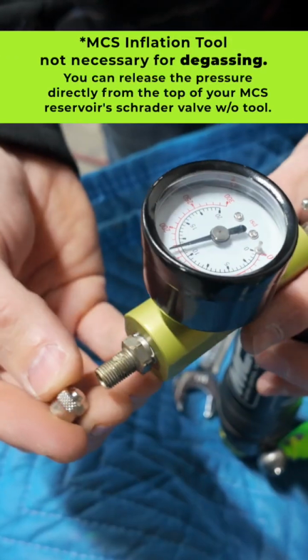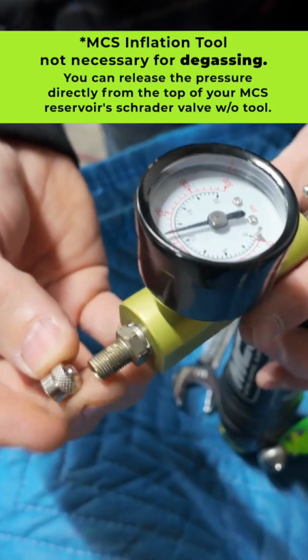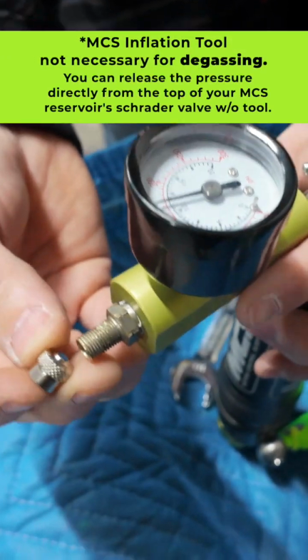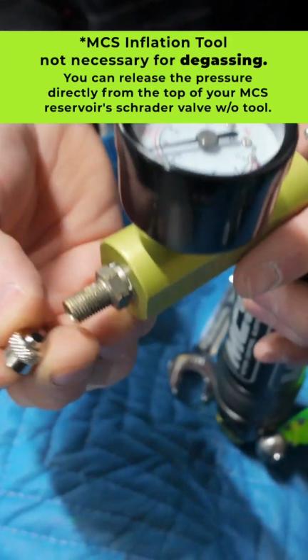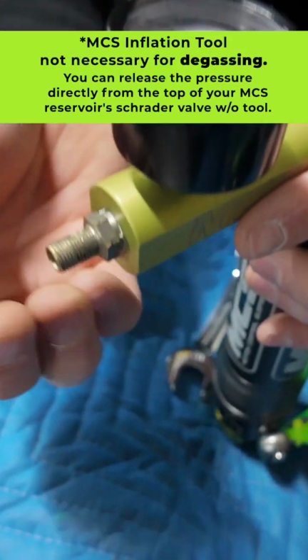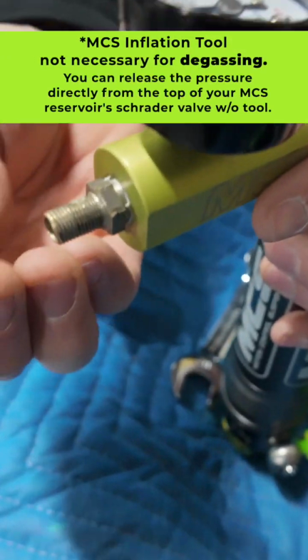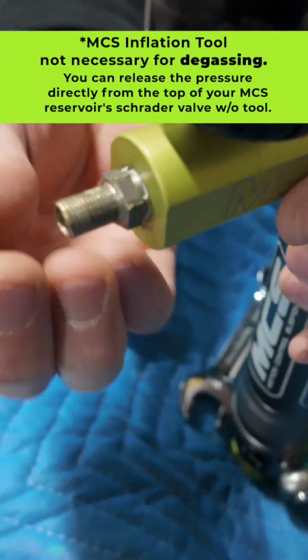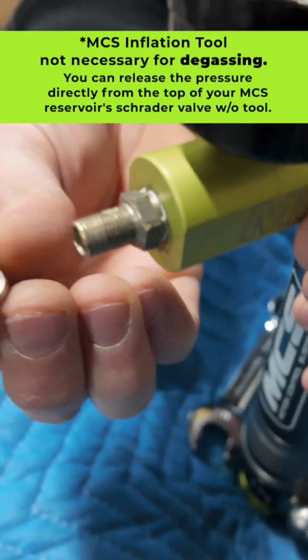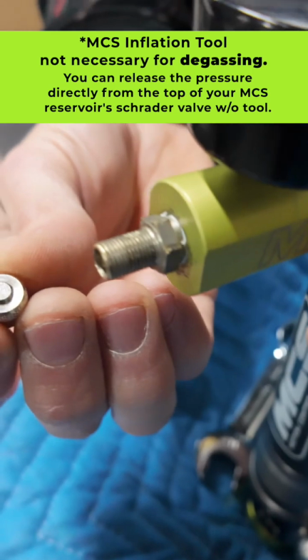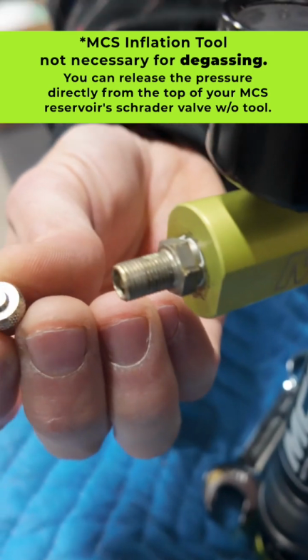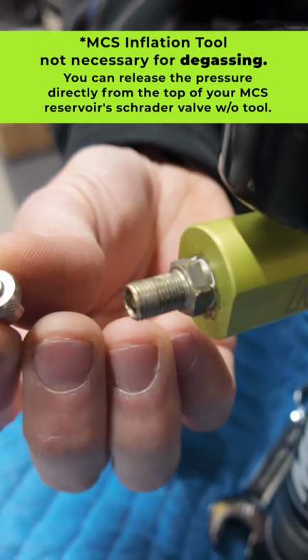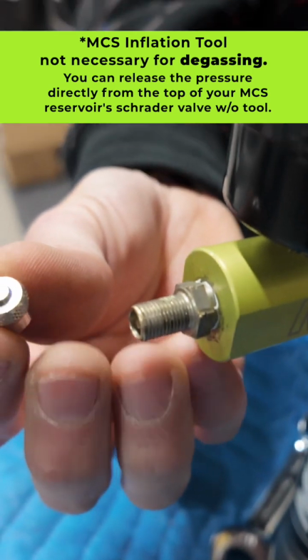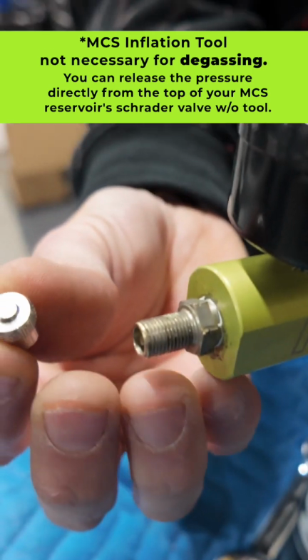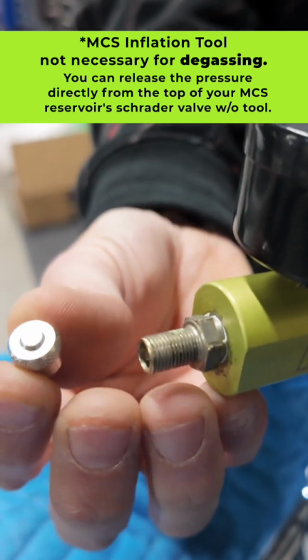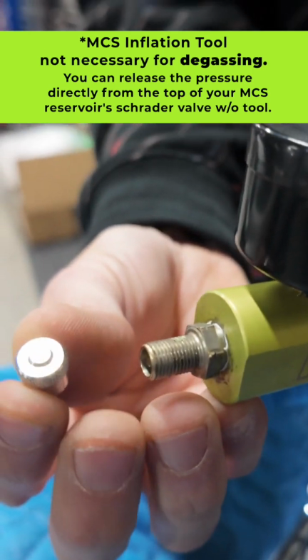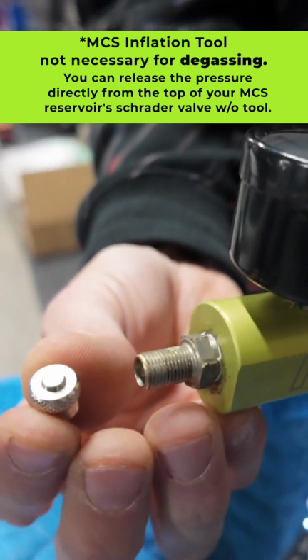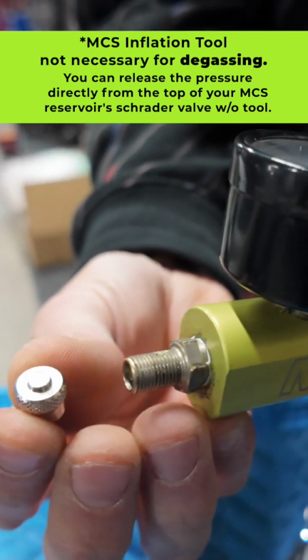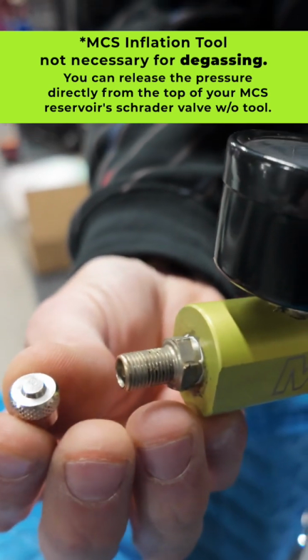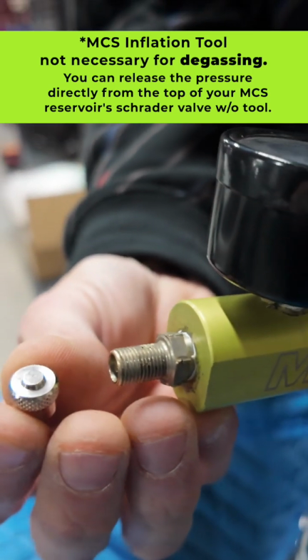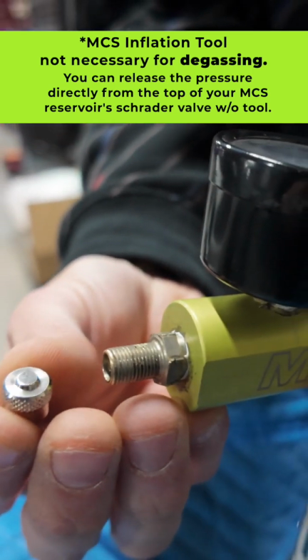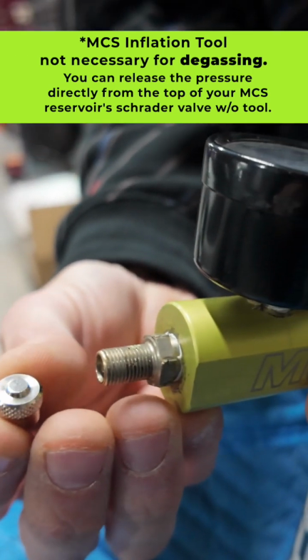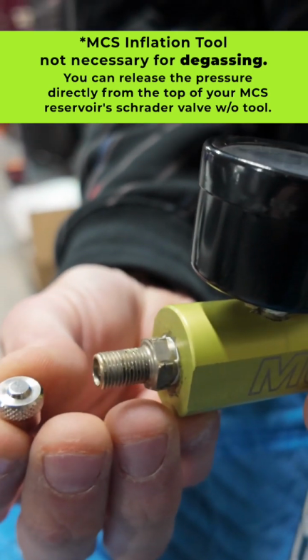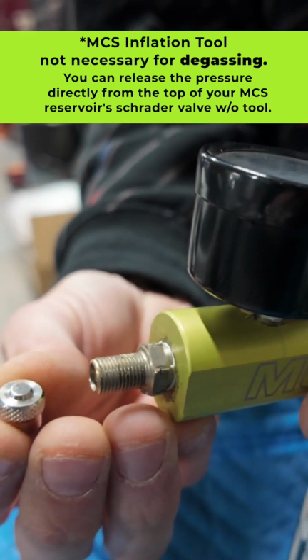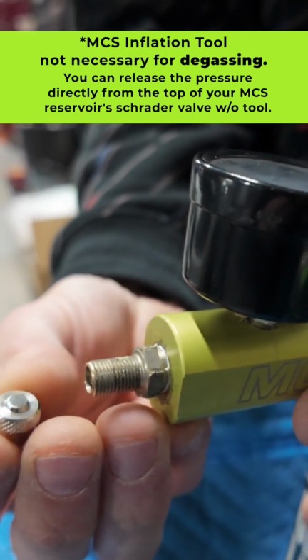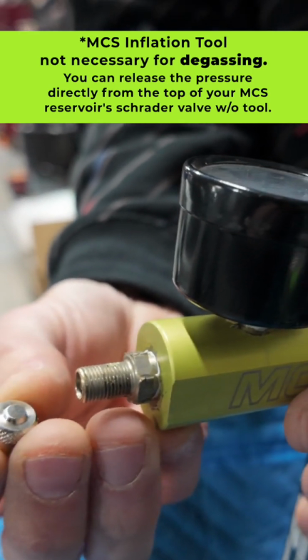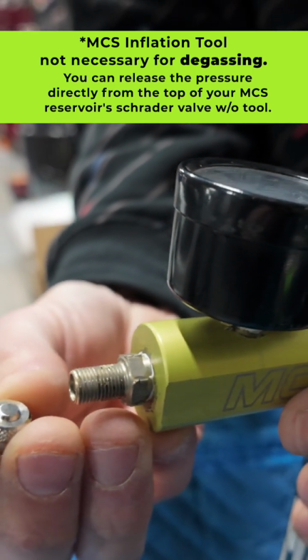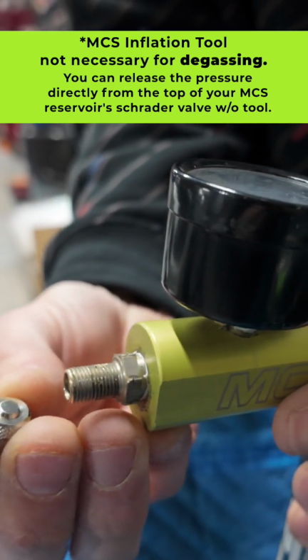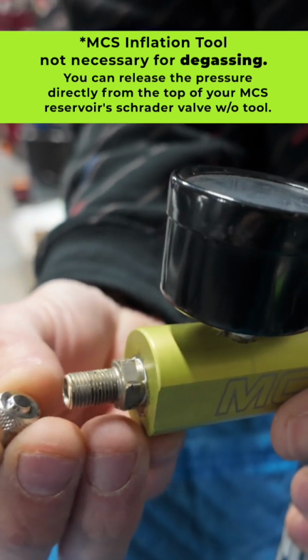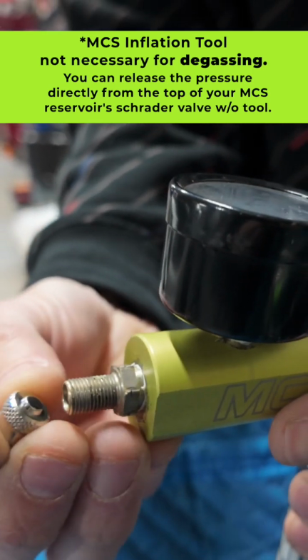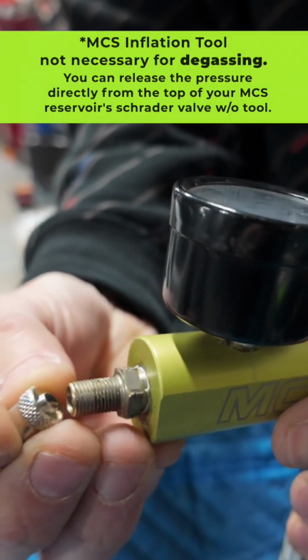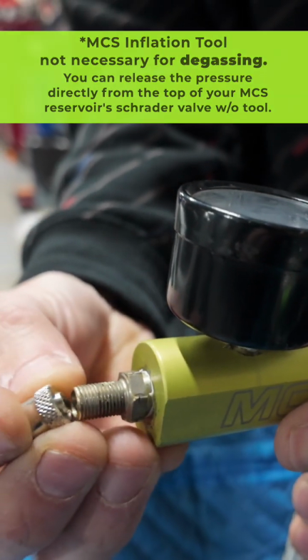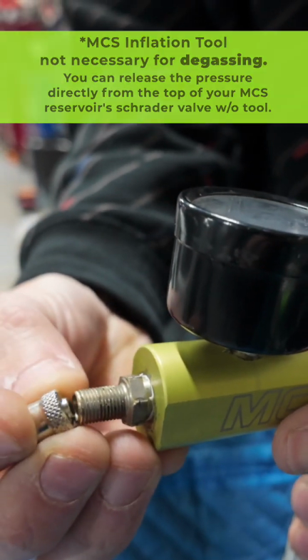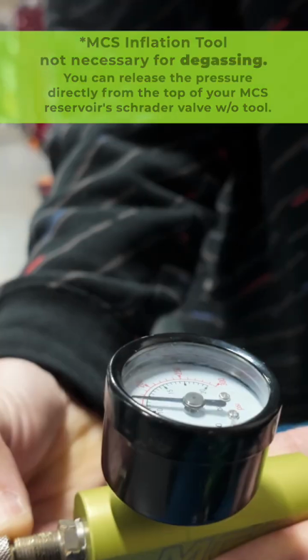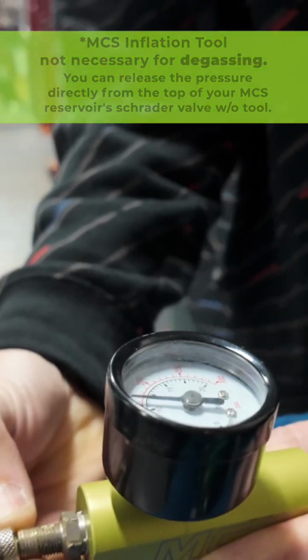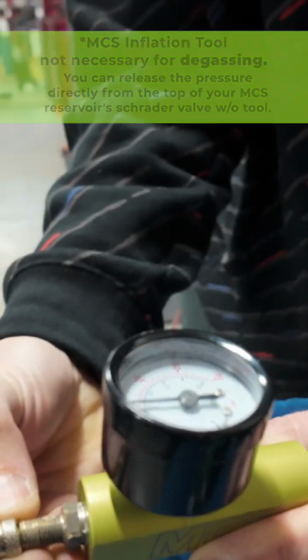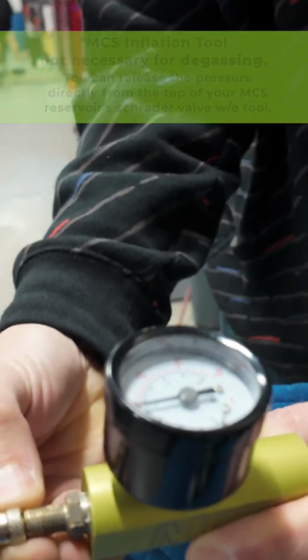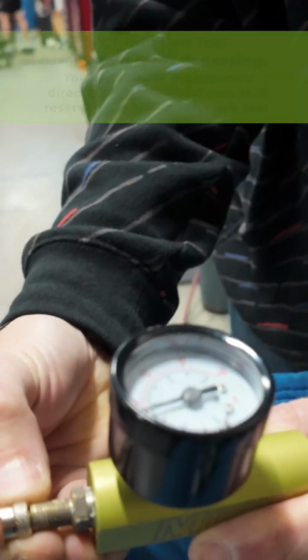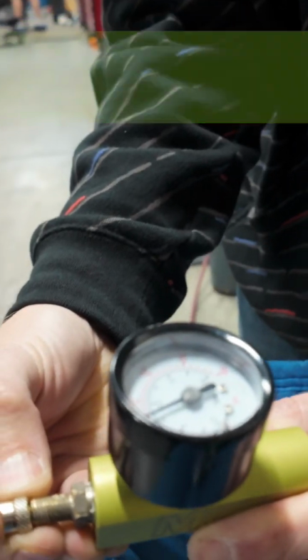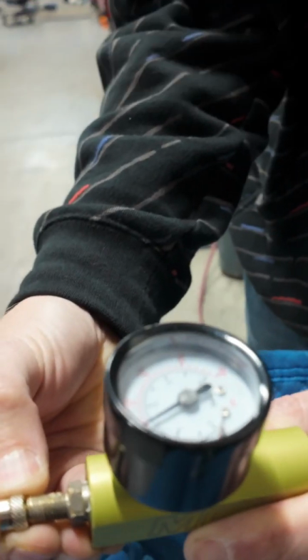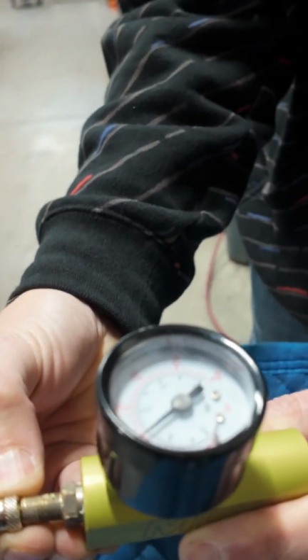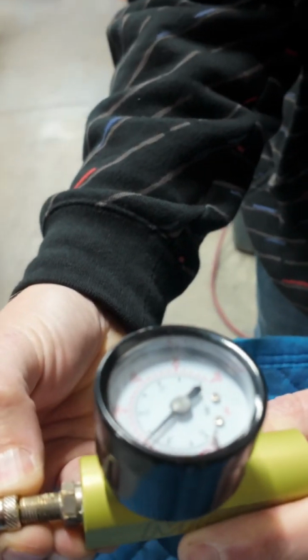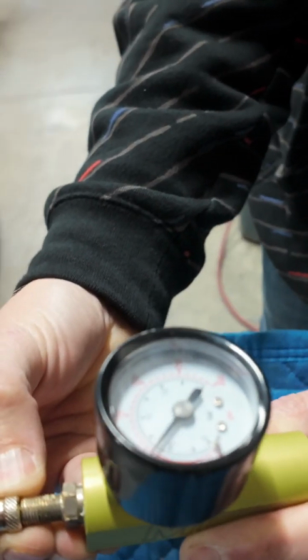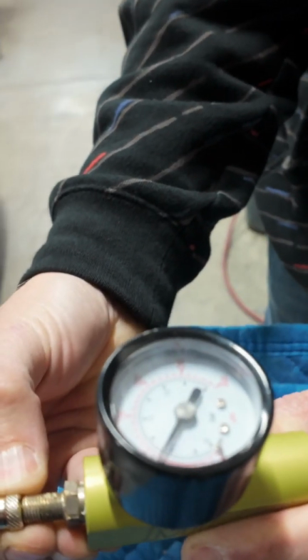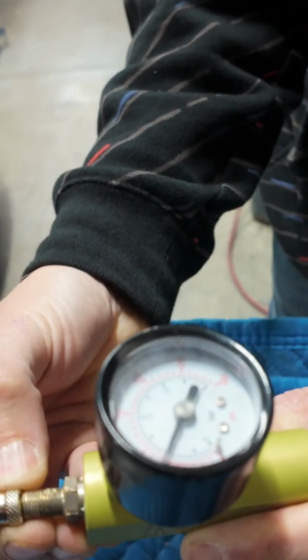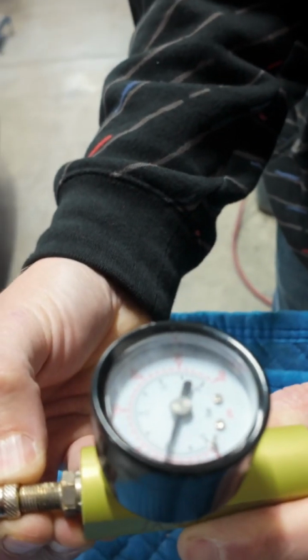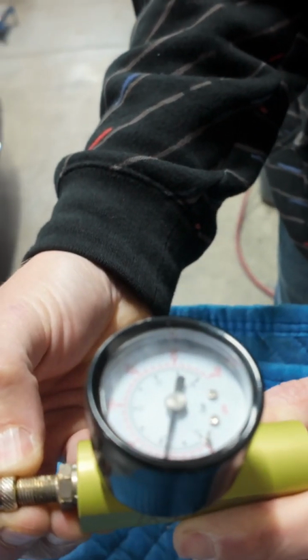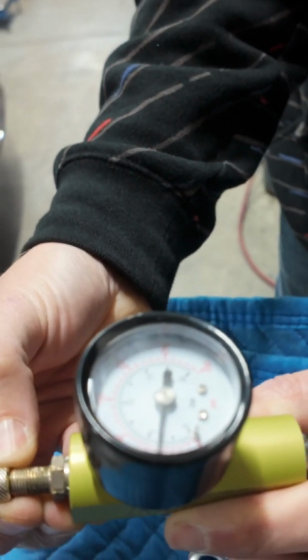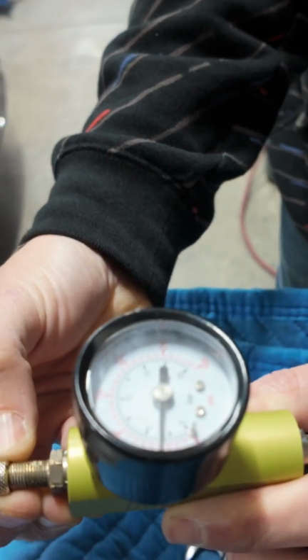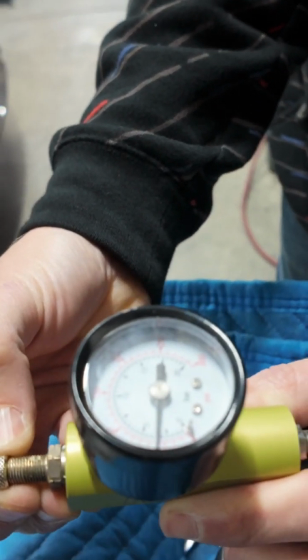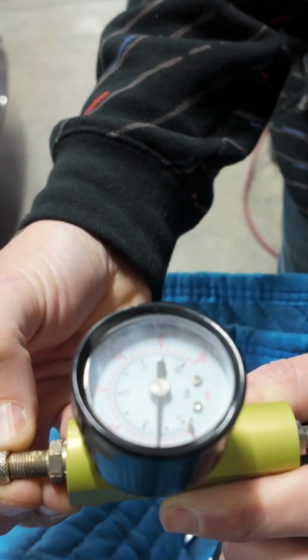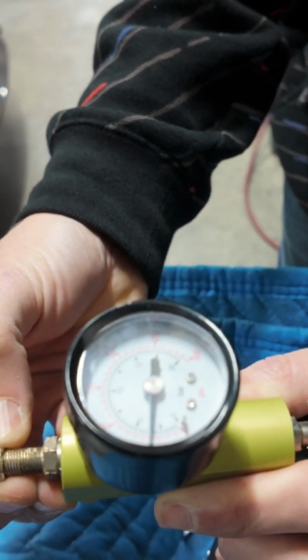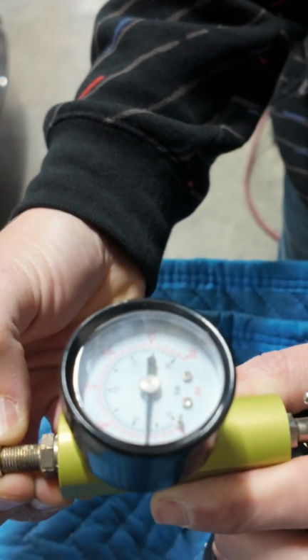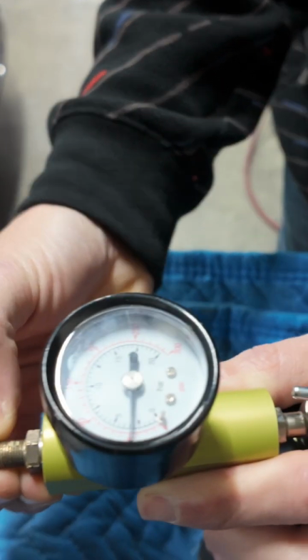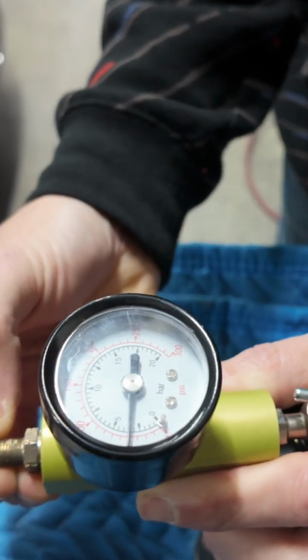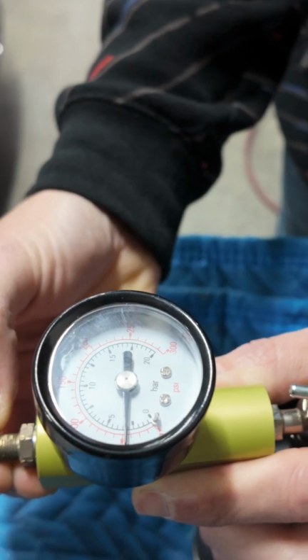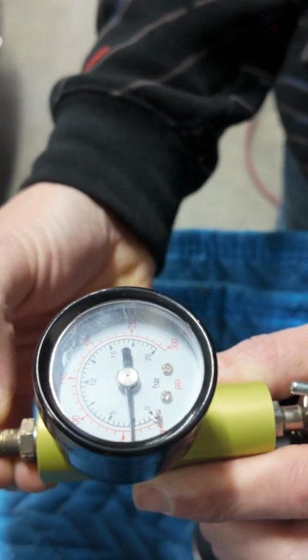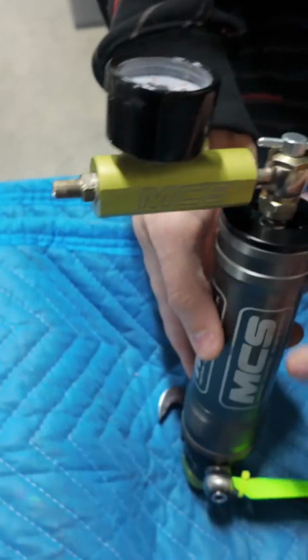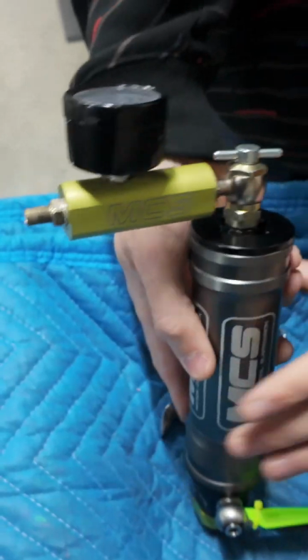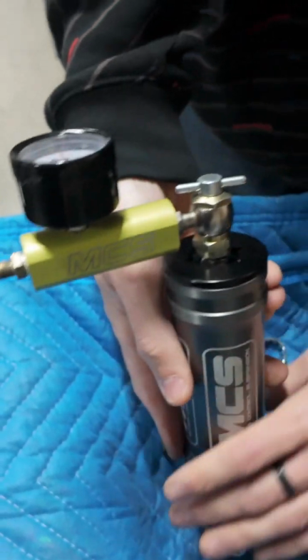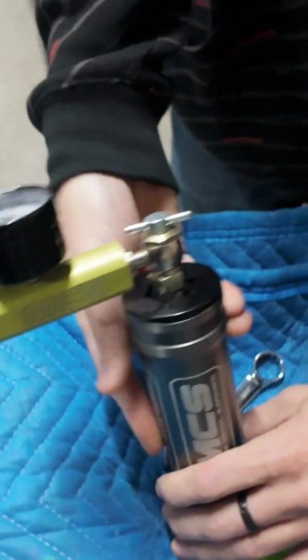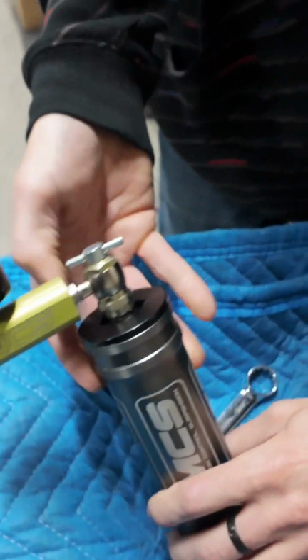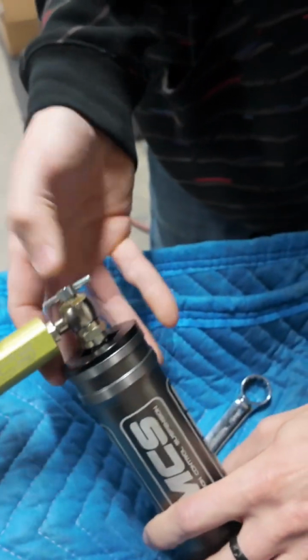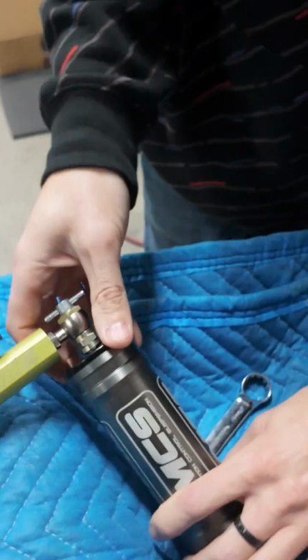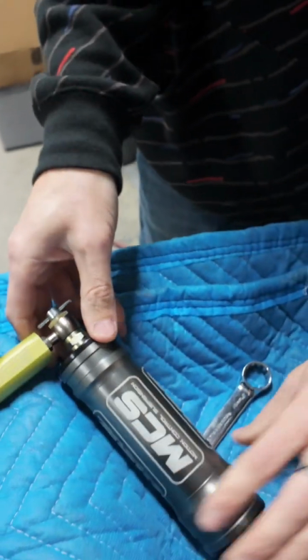You'll want to degas it by taking the Schrader valve cap that came off the damper and just bleed it down. Now we're at zero.